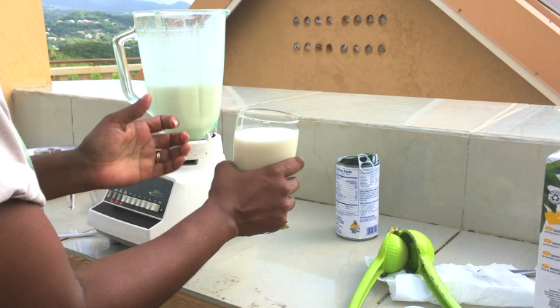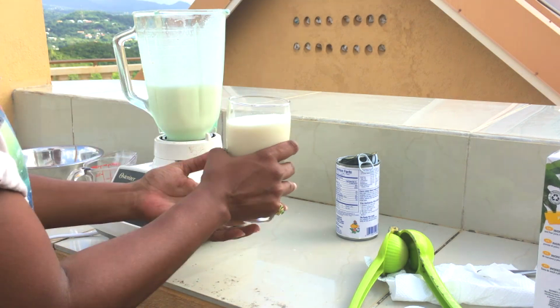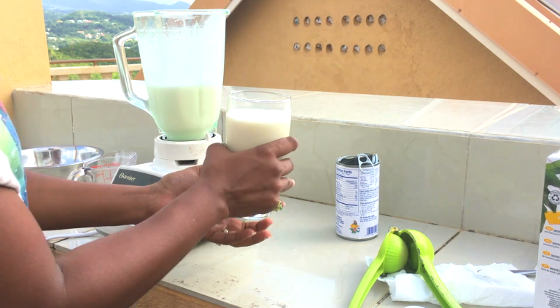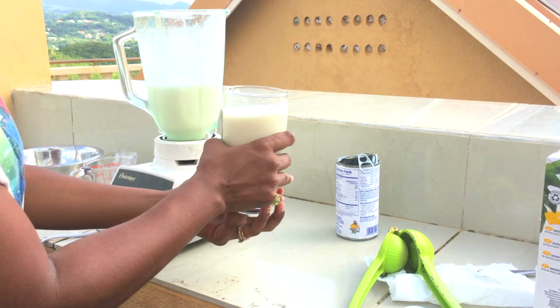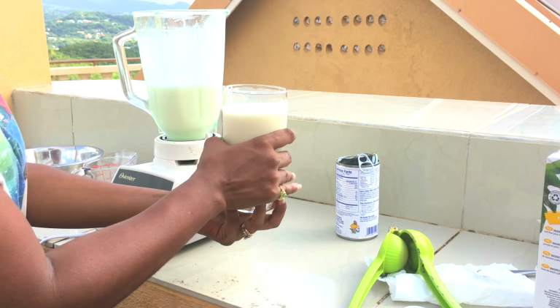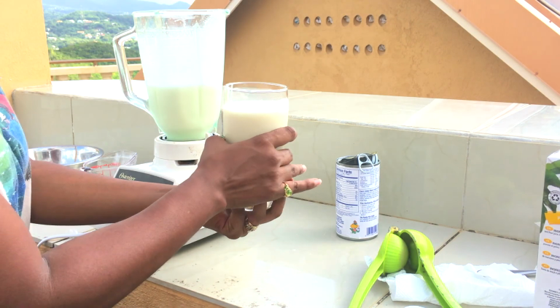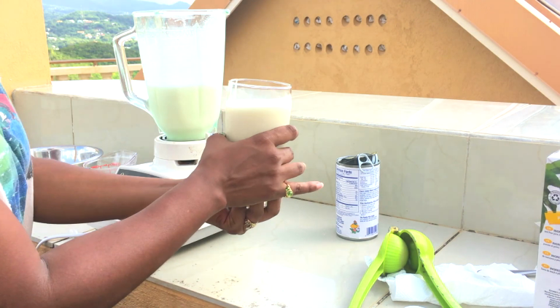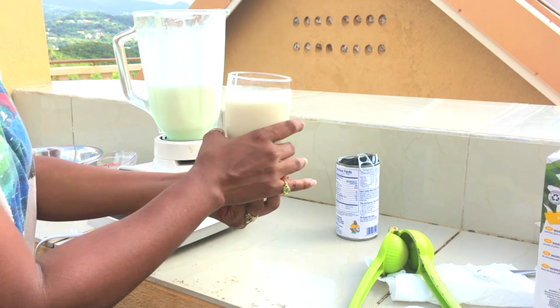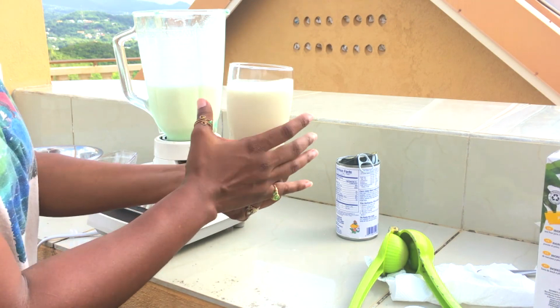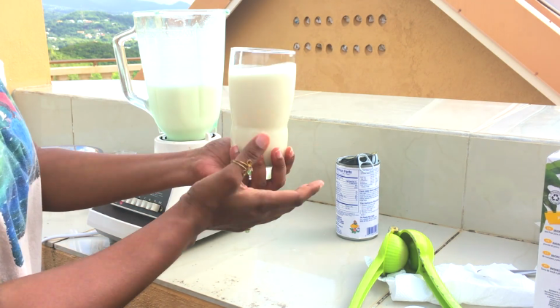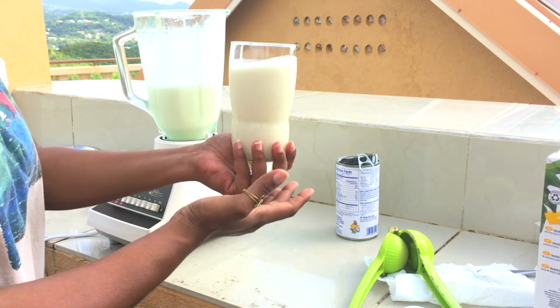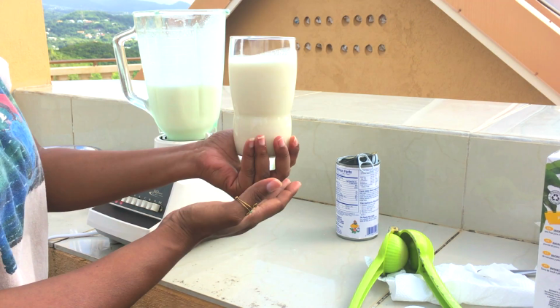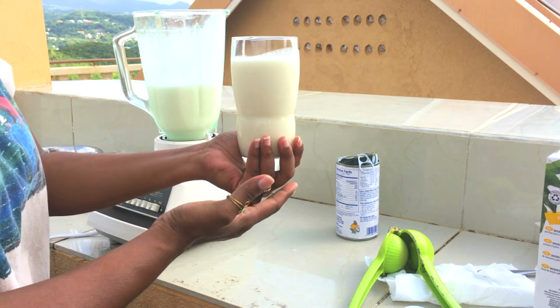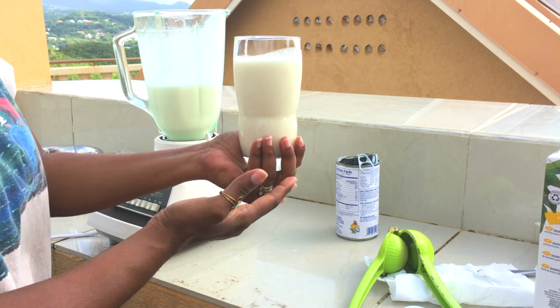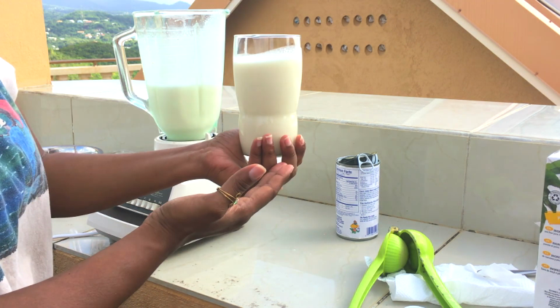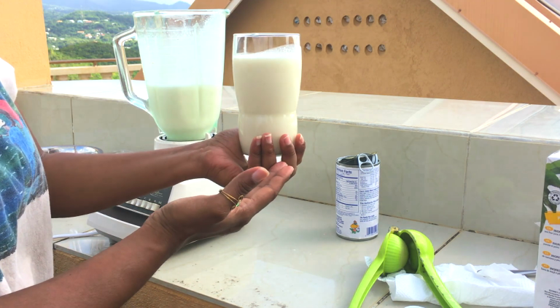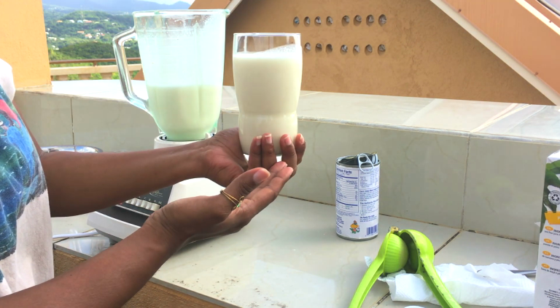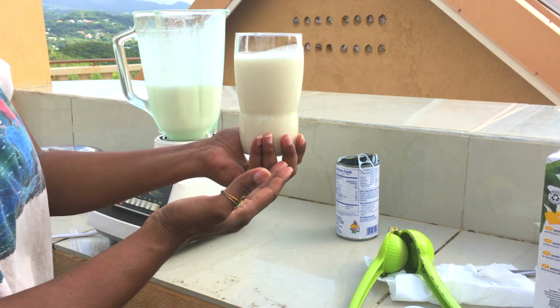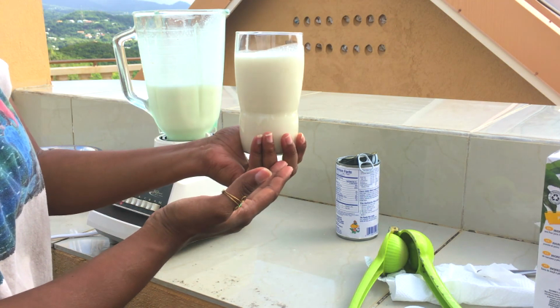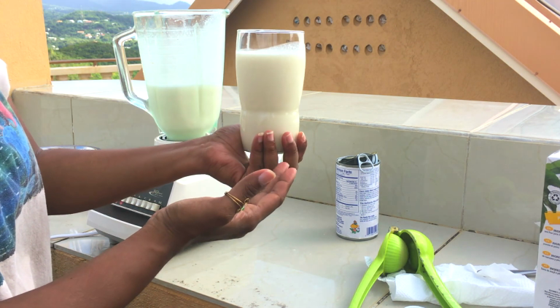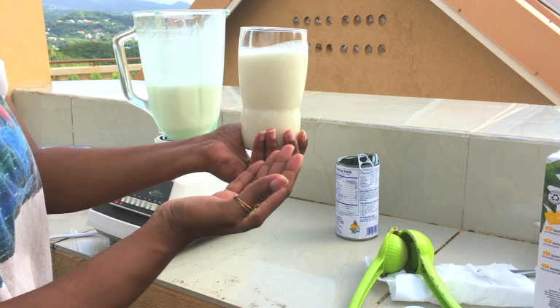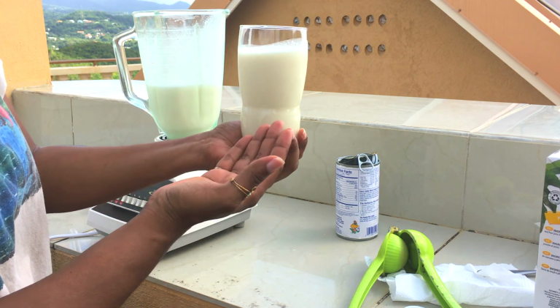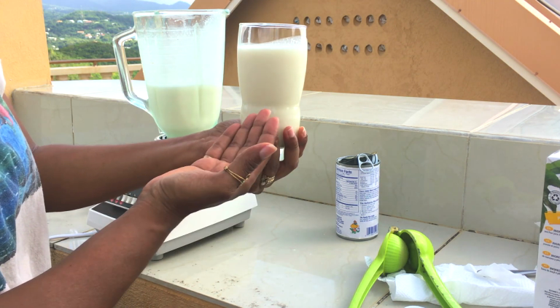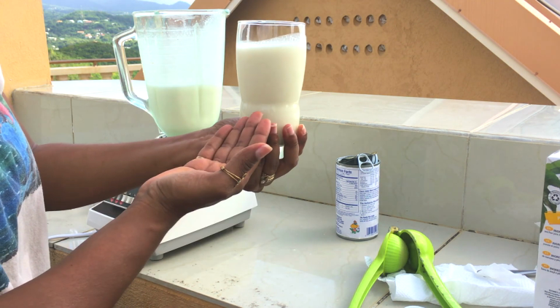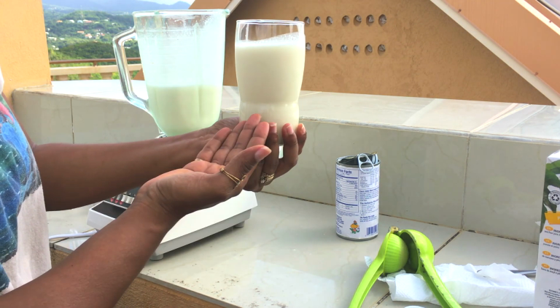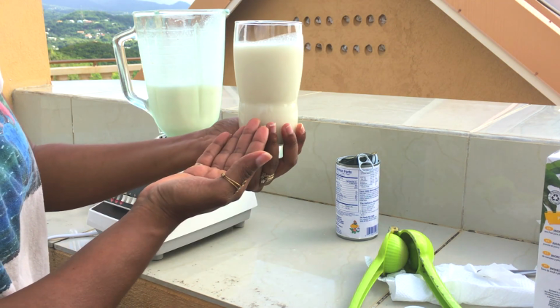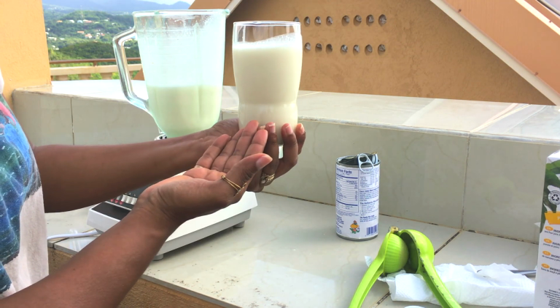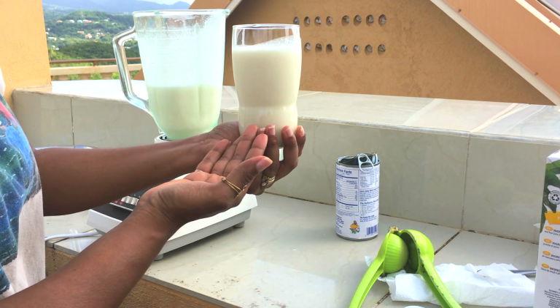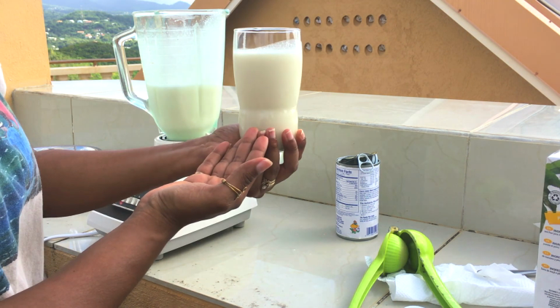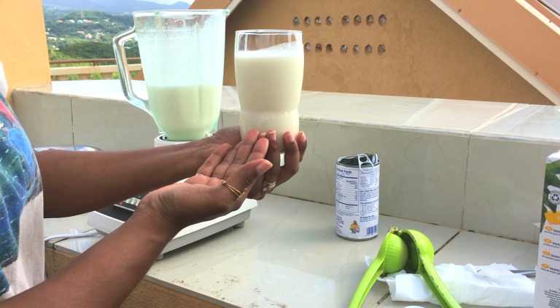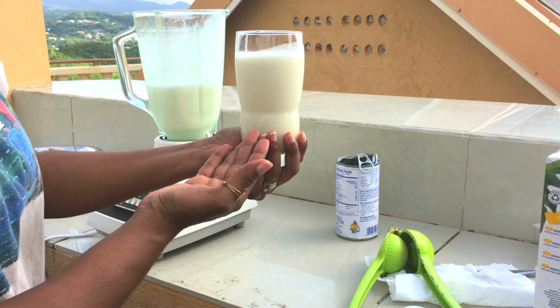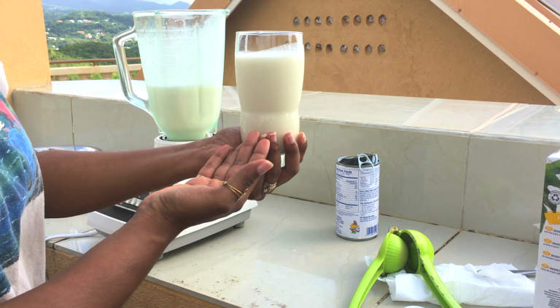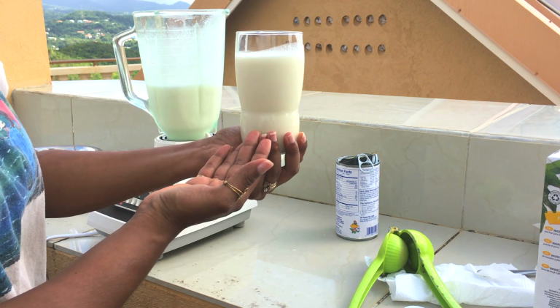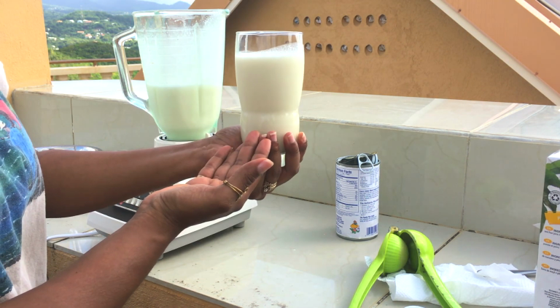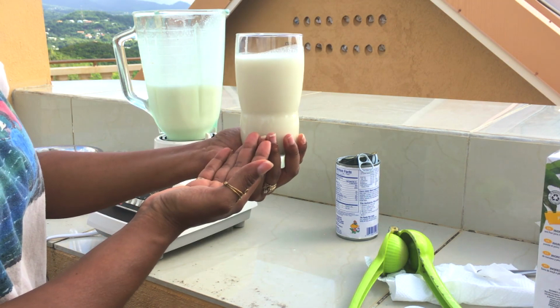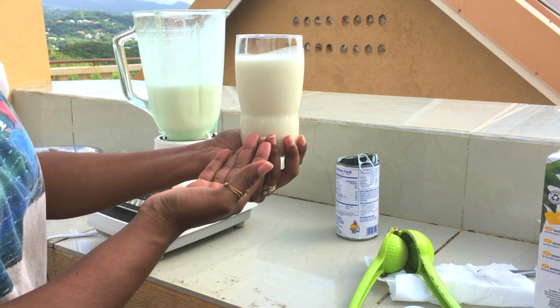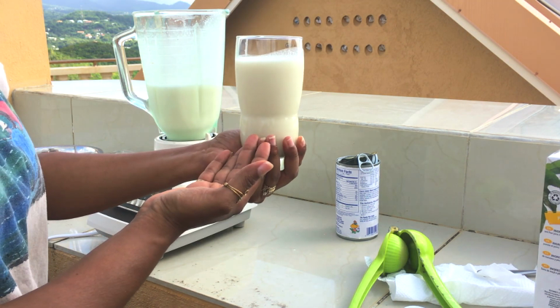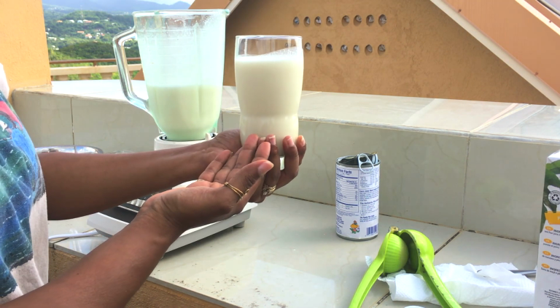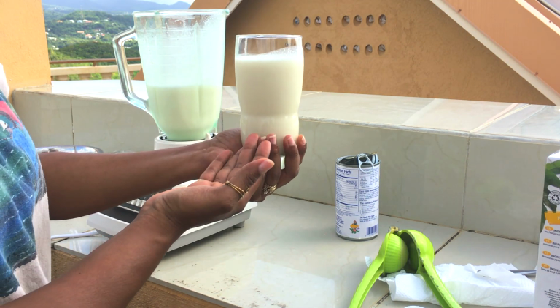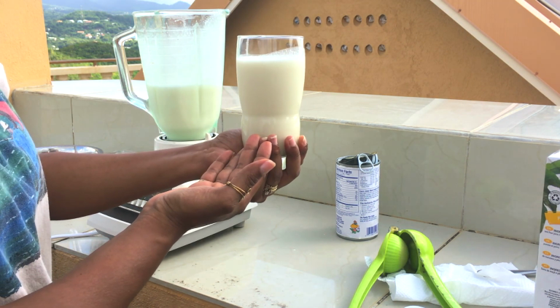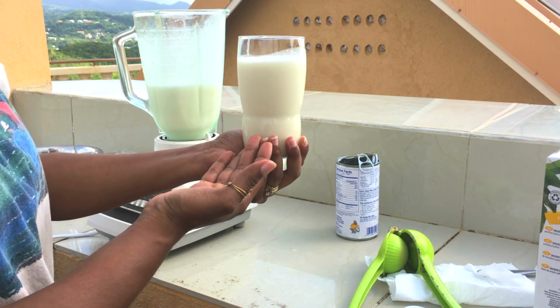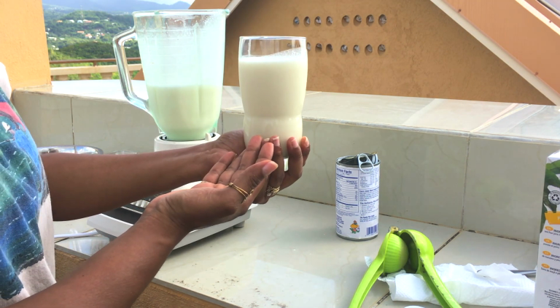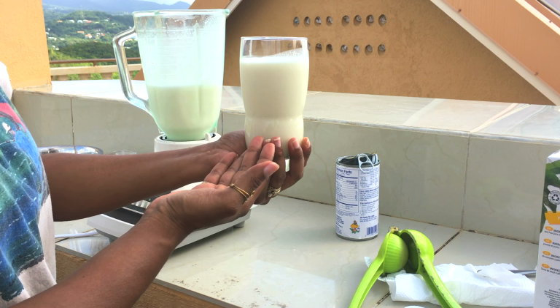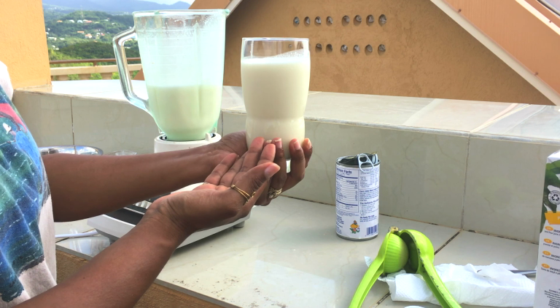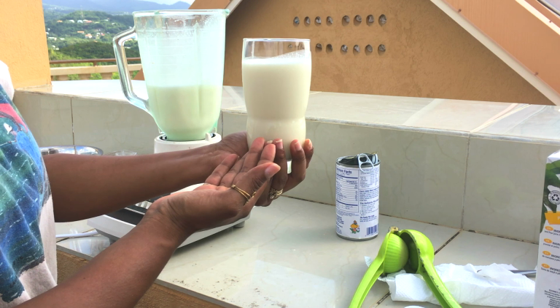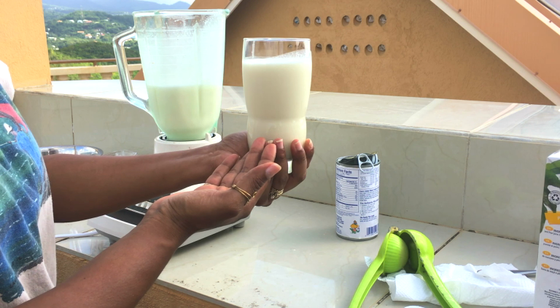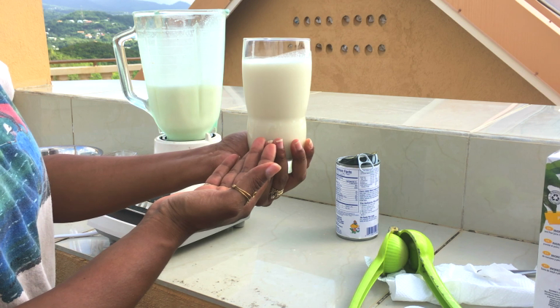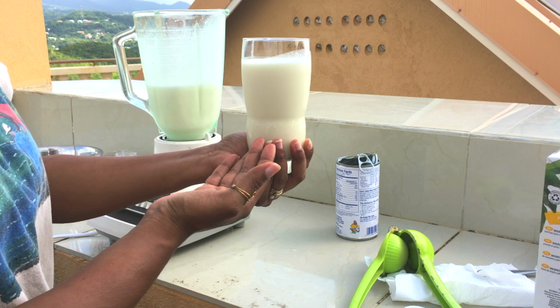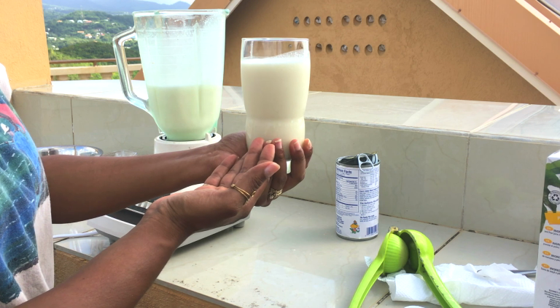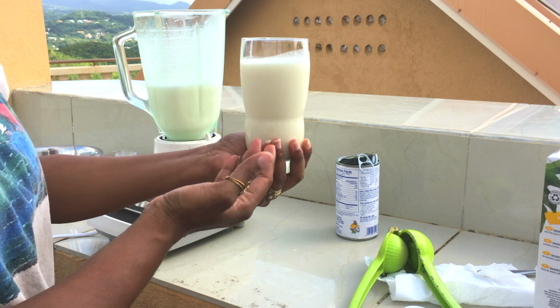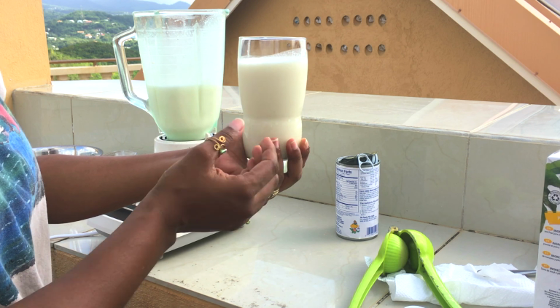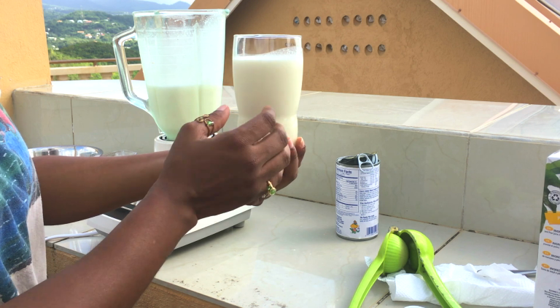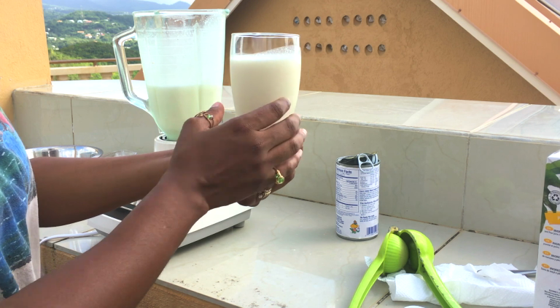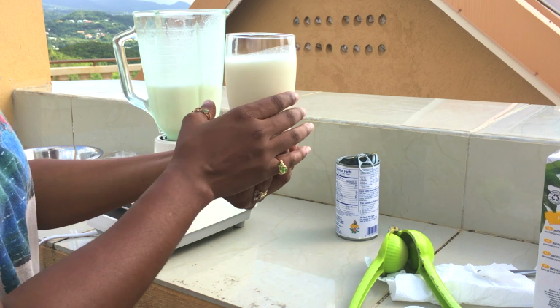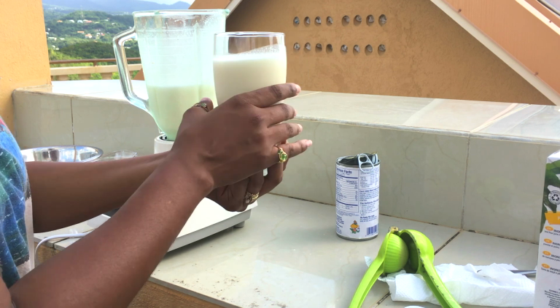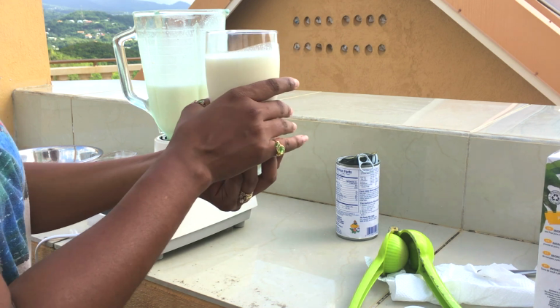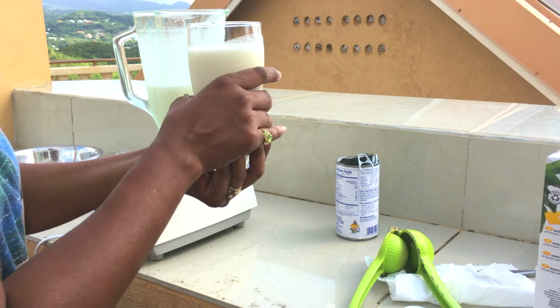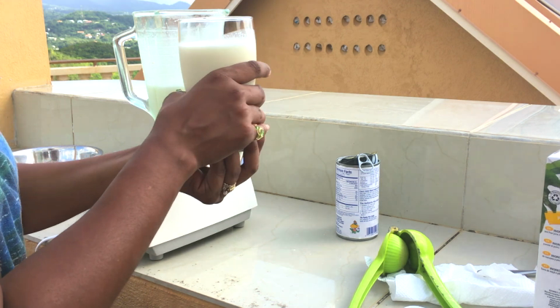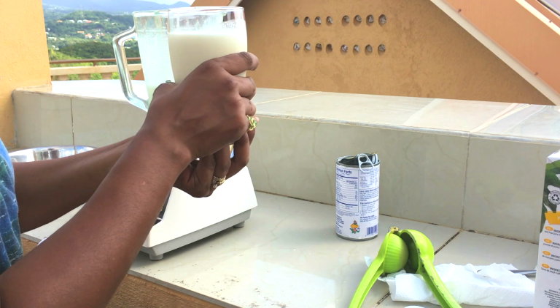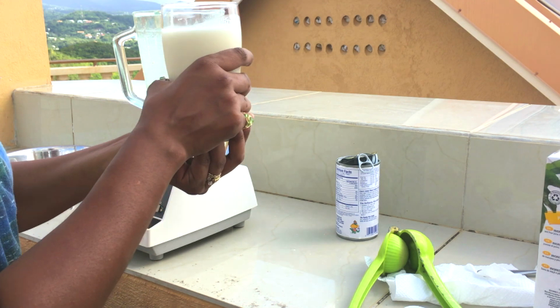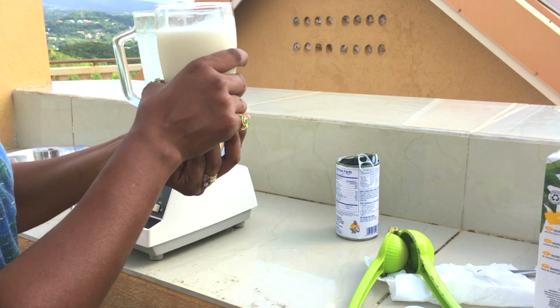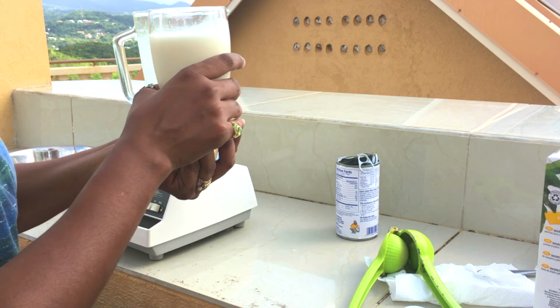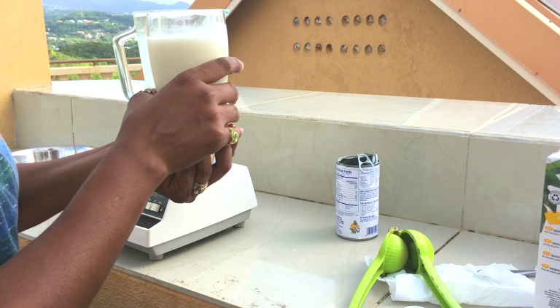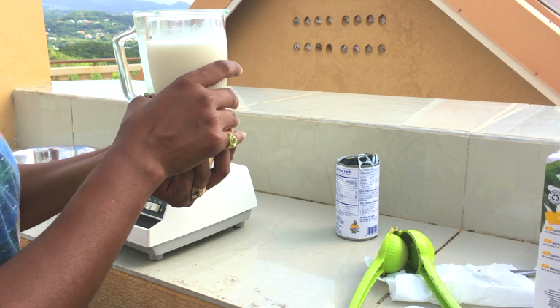There you have it folks — our non-alcoholic pina colada. Enjoy!